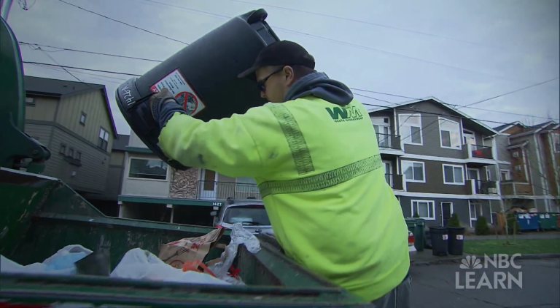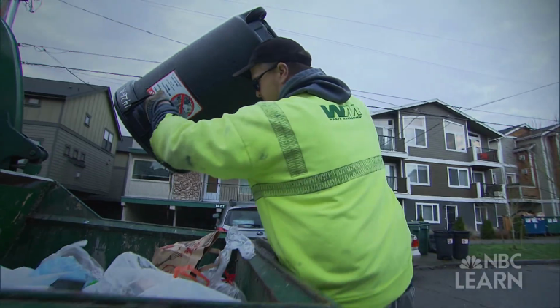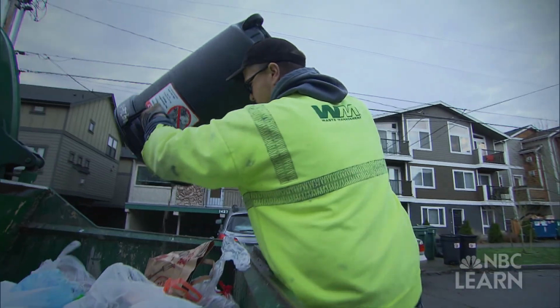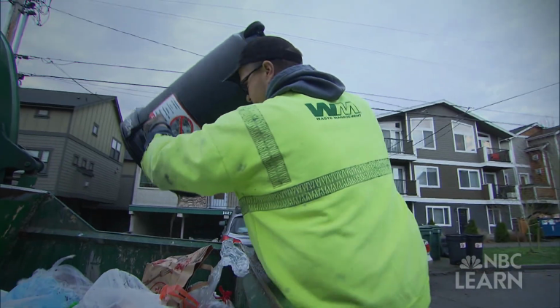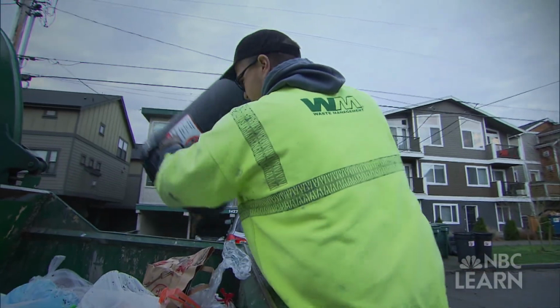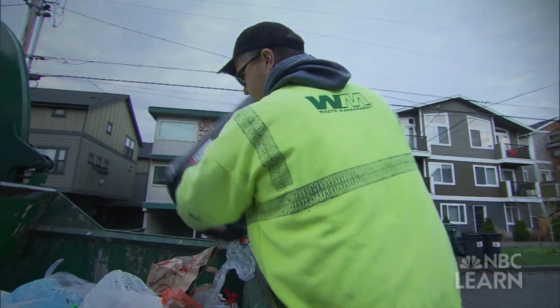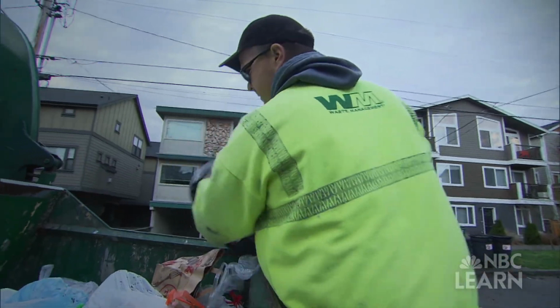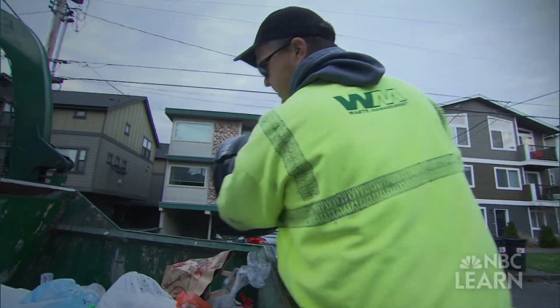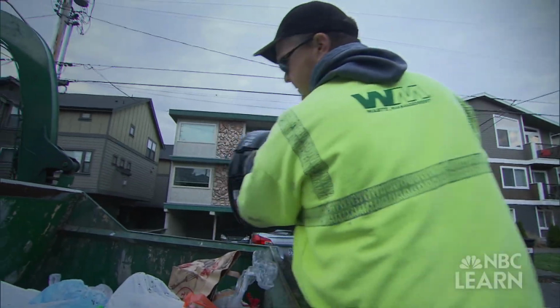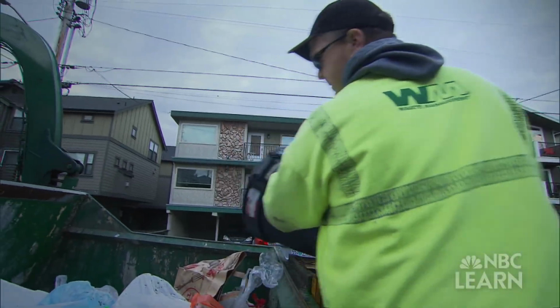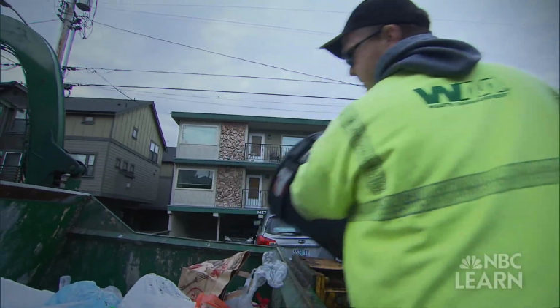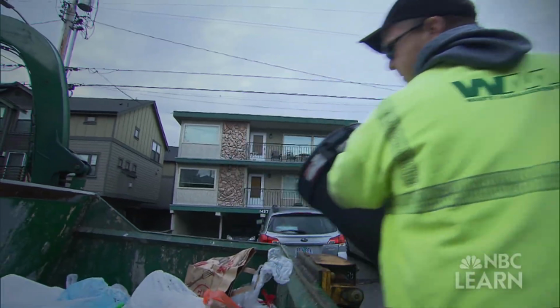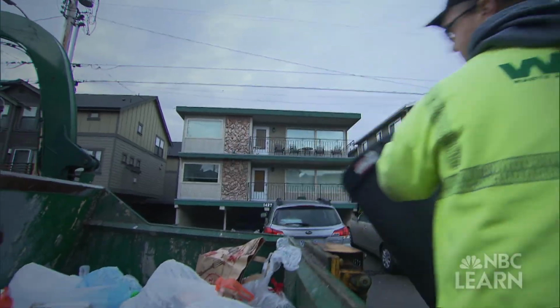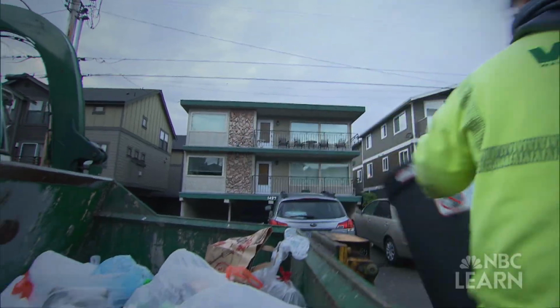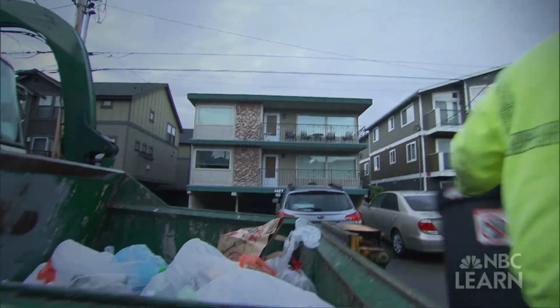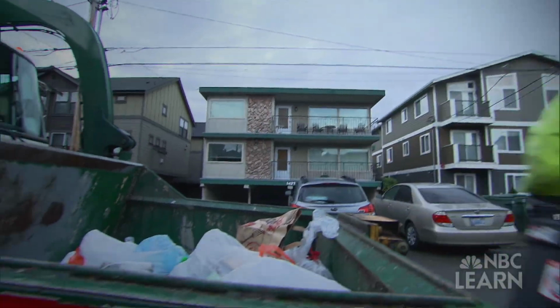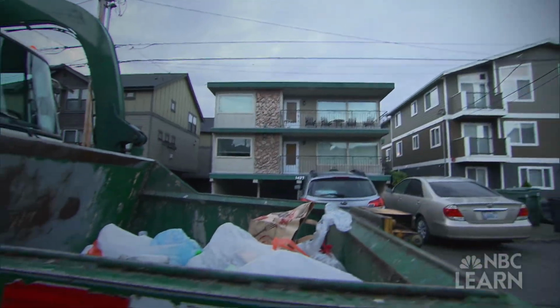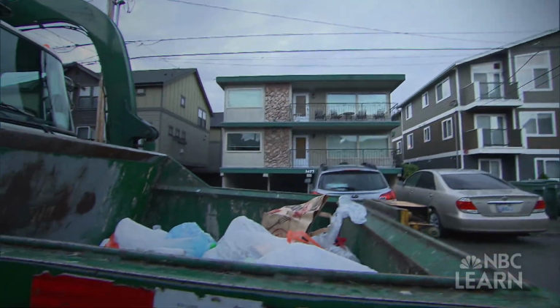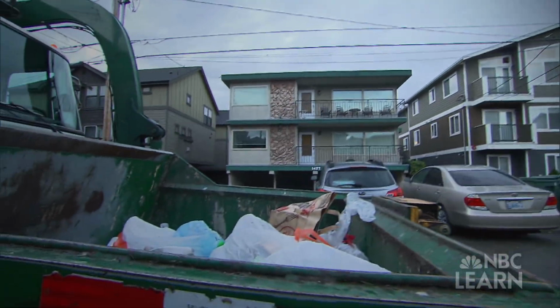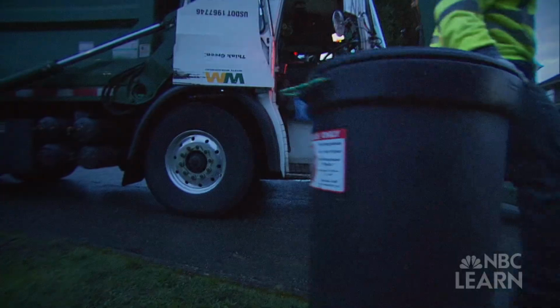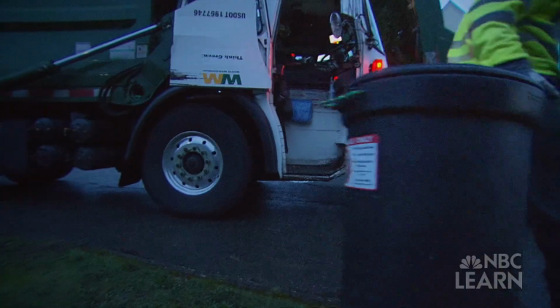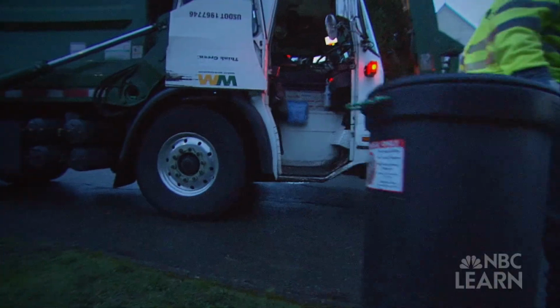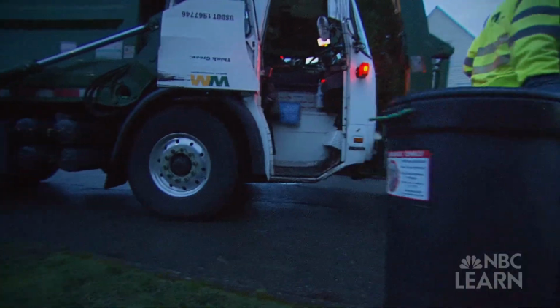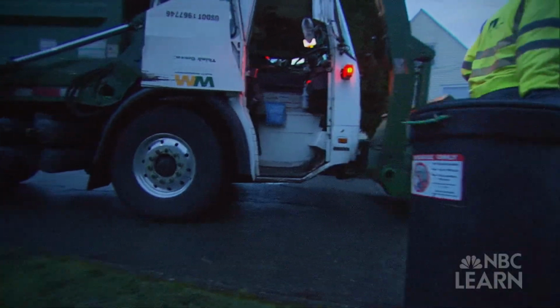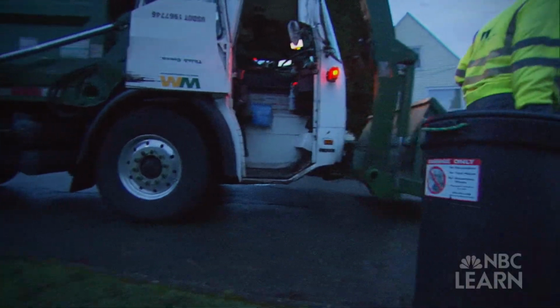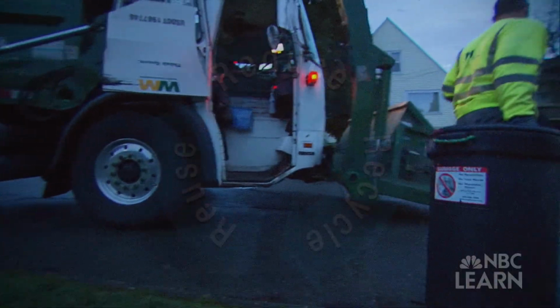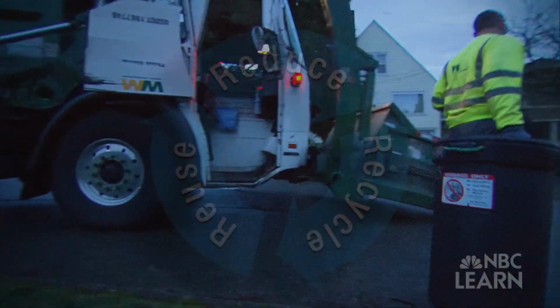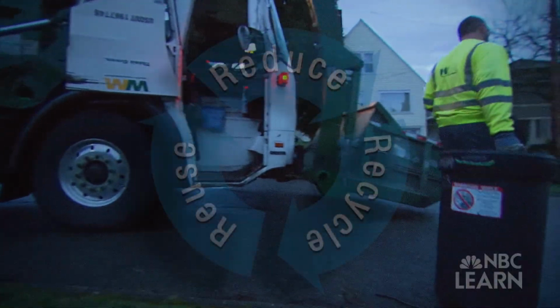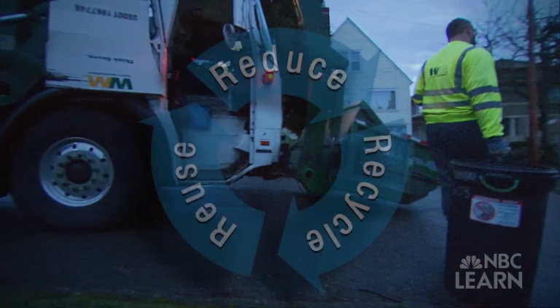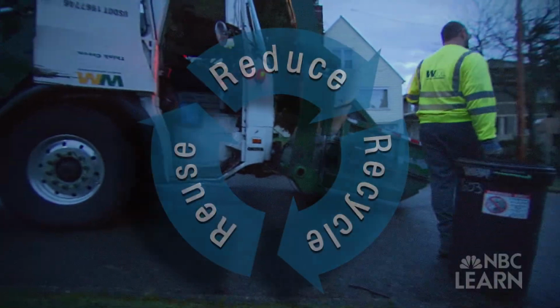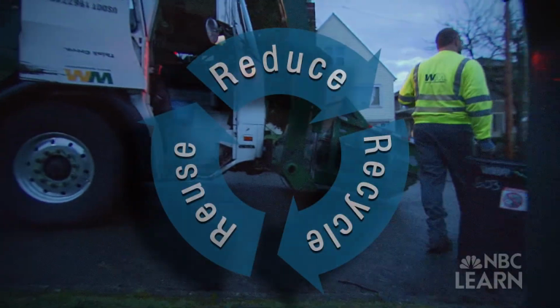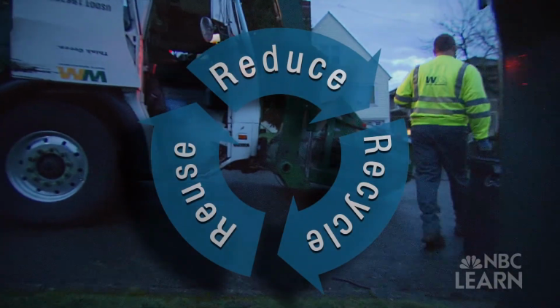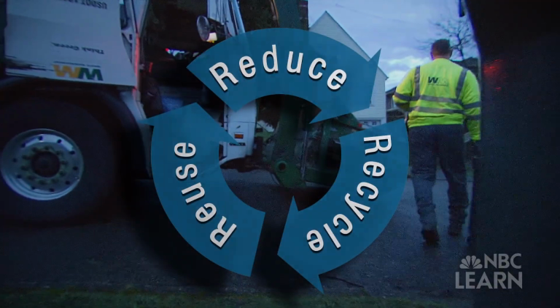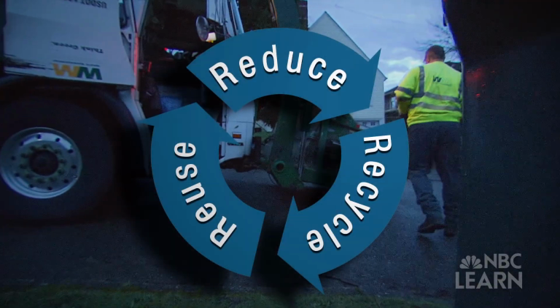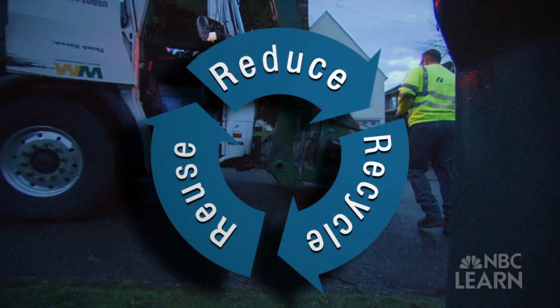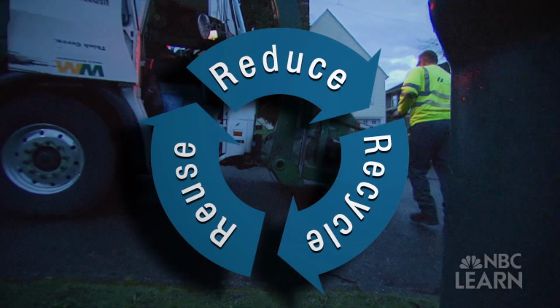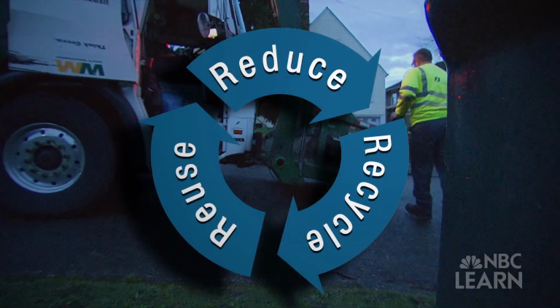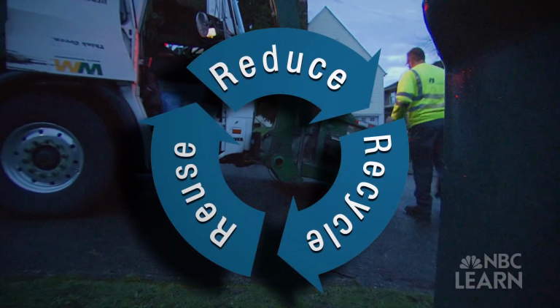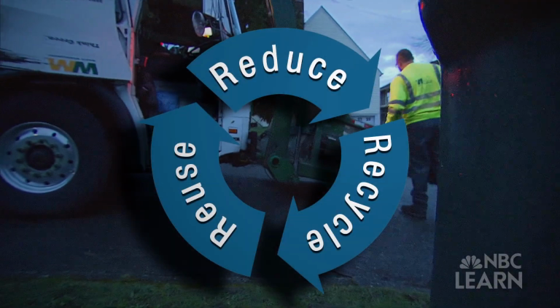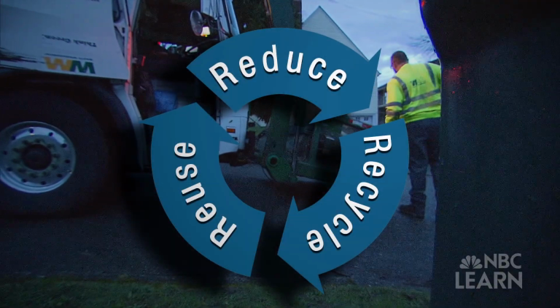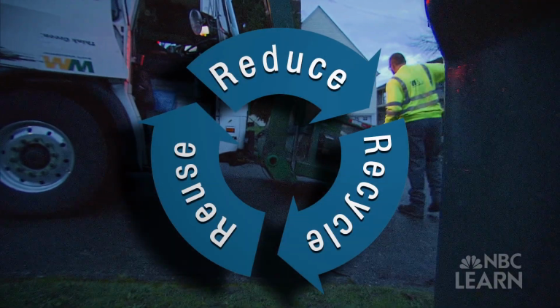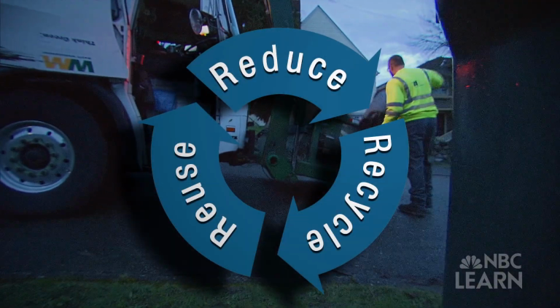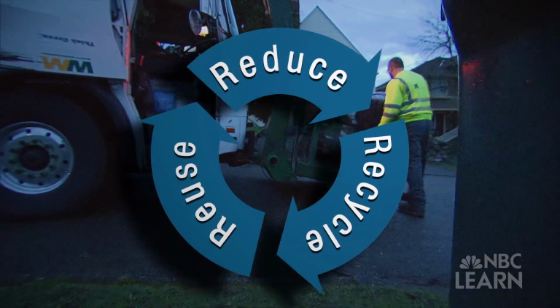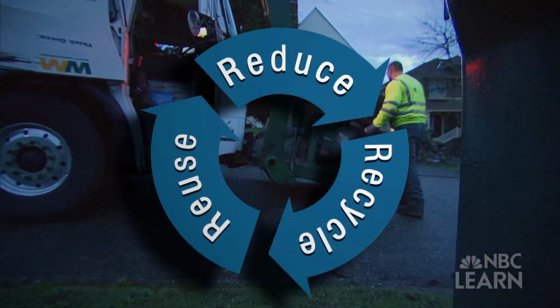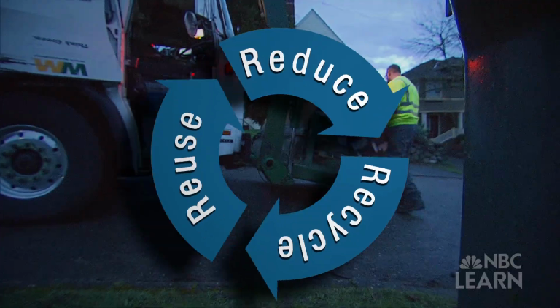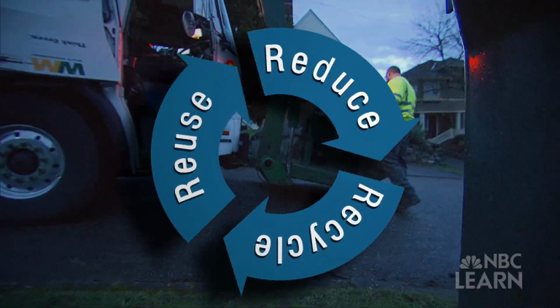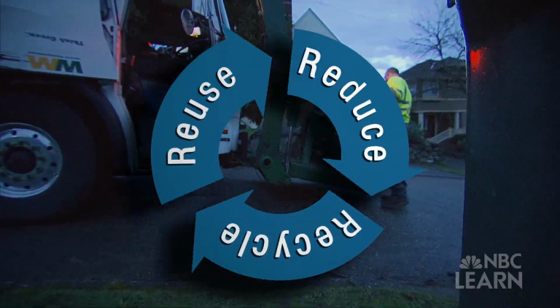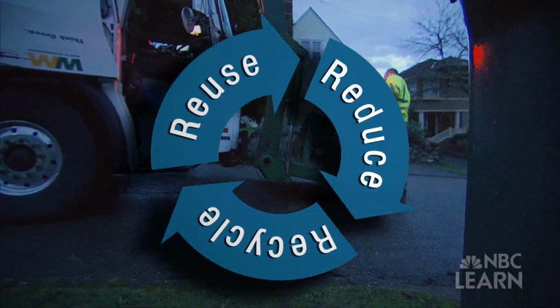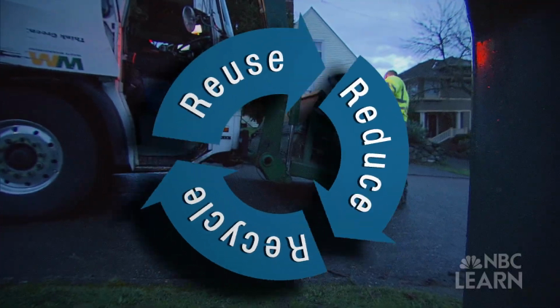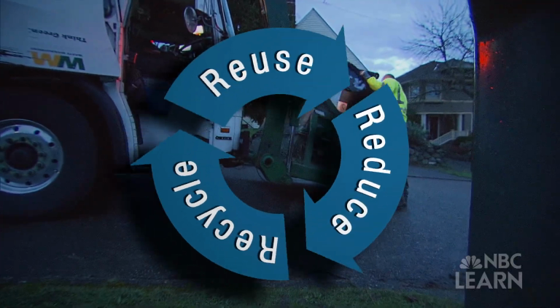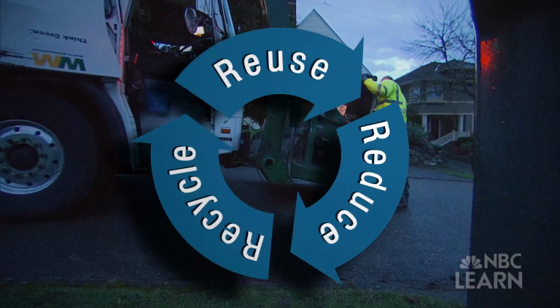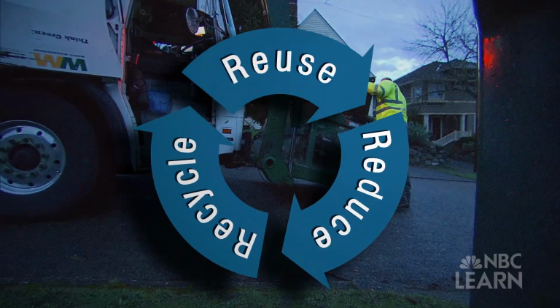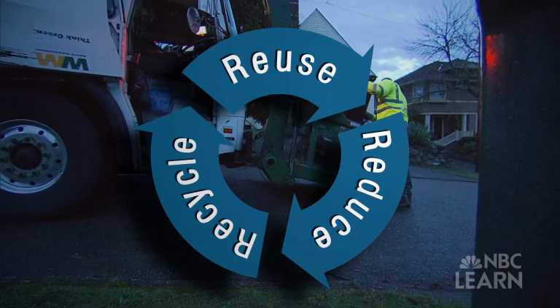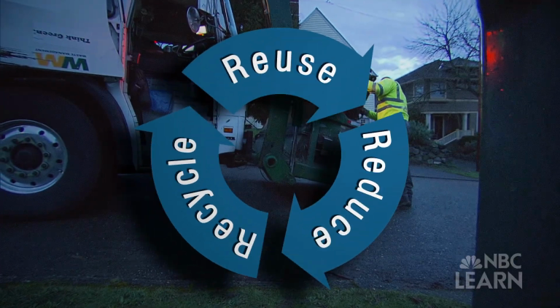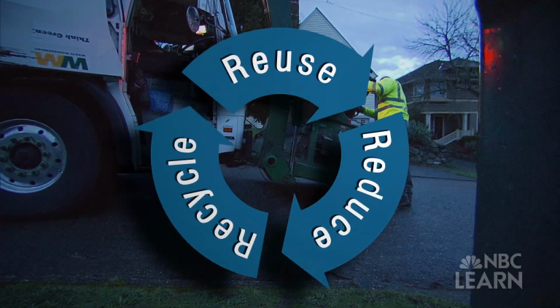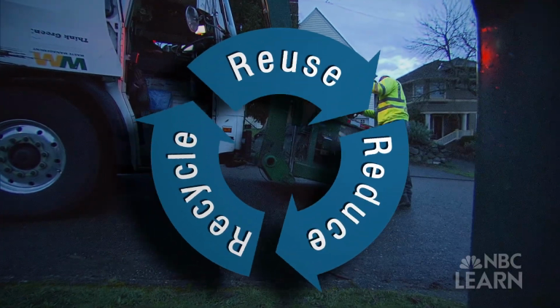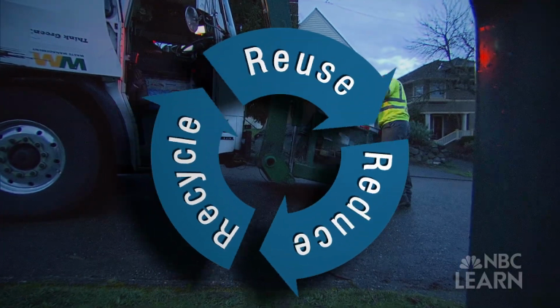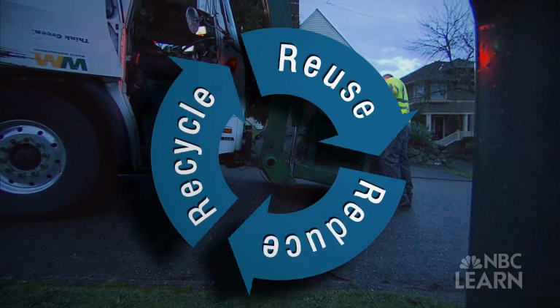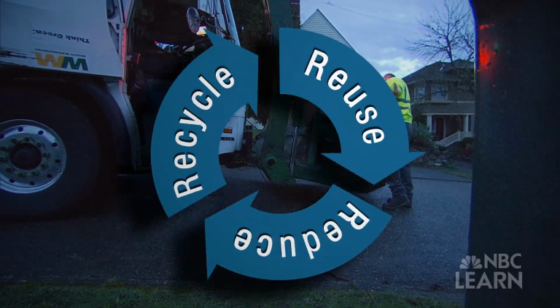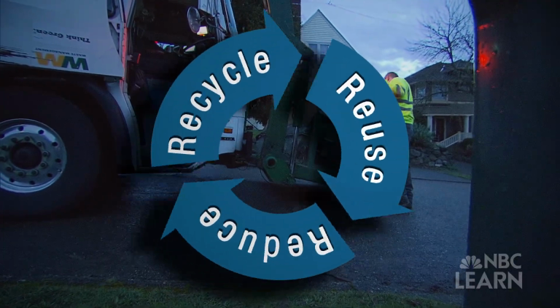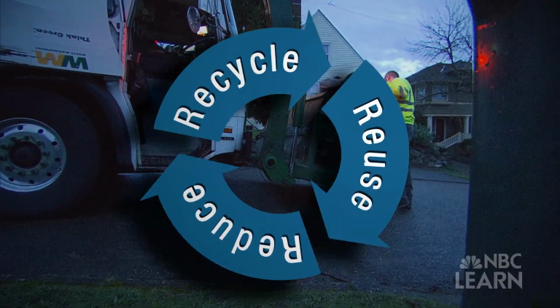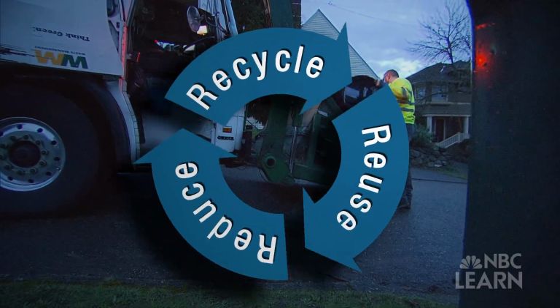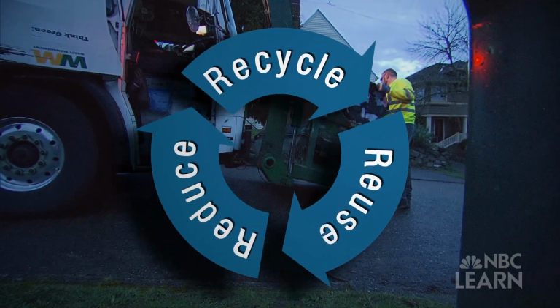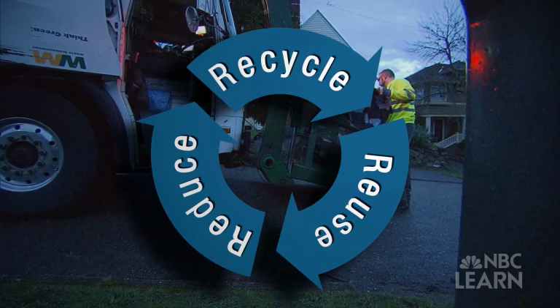We might not be able to completely stop throwing our trash away, but each one of us can make a difference by following the three R's: reduce, reuse, and recycle.